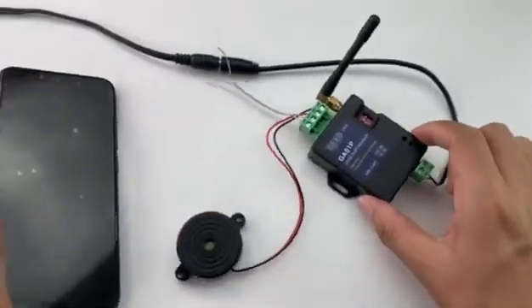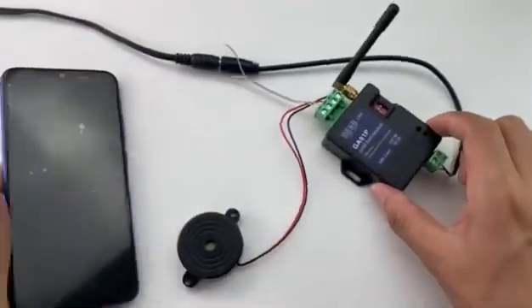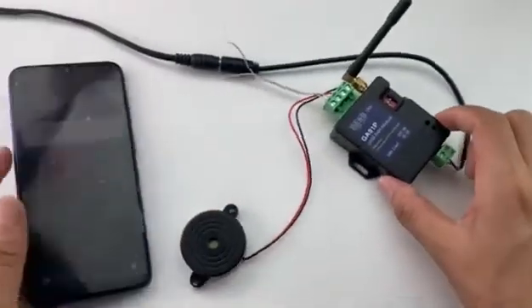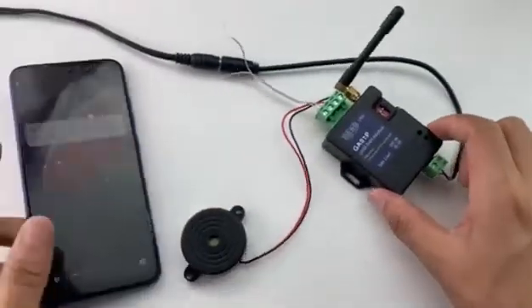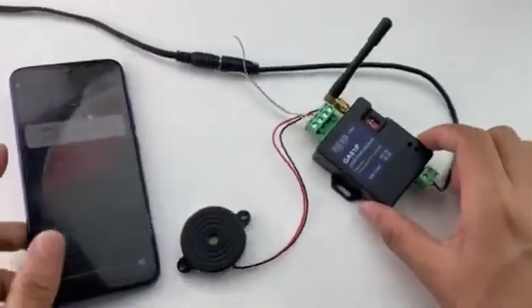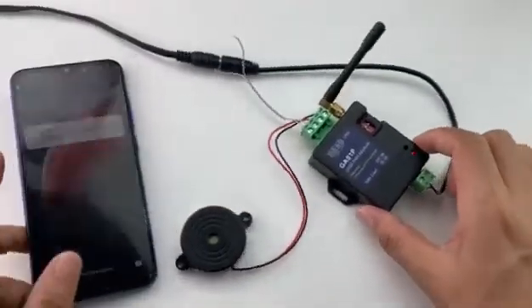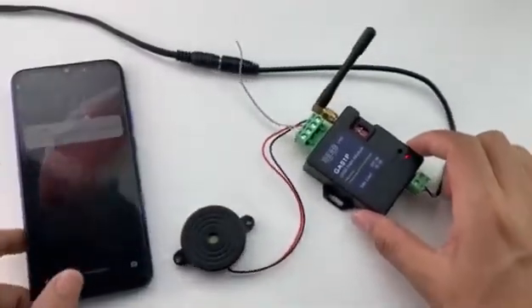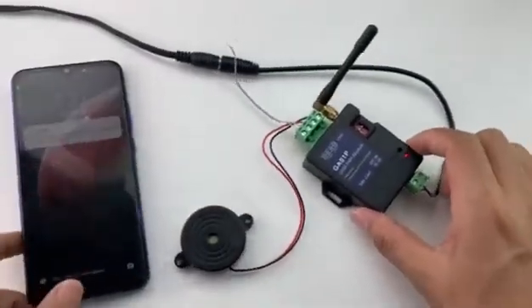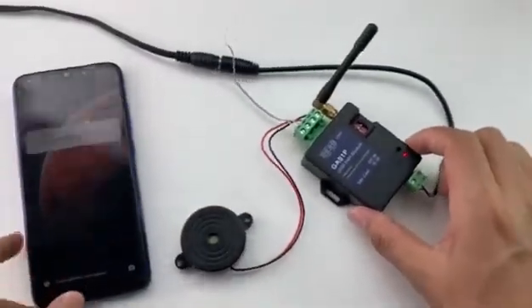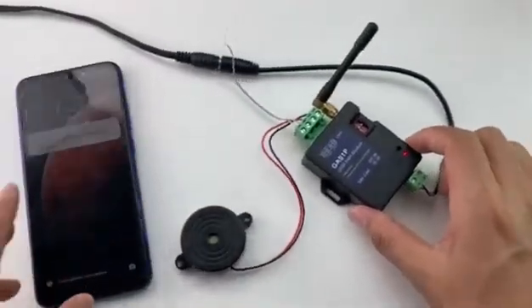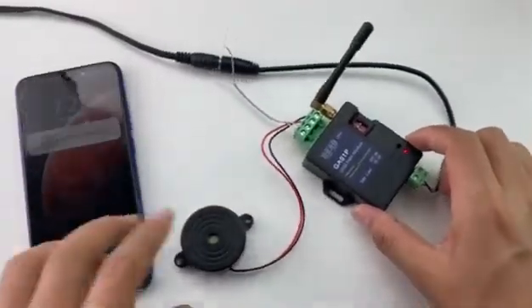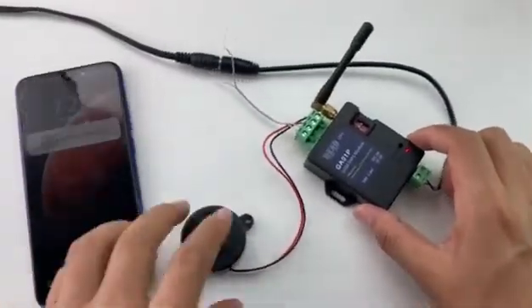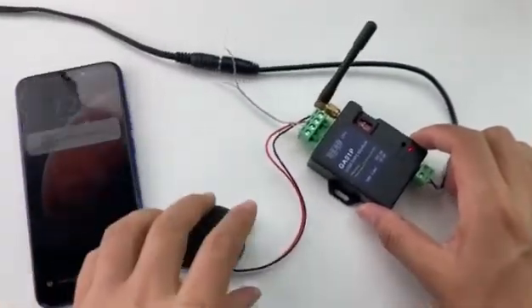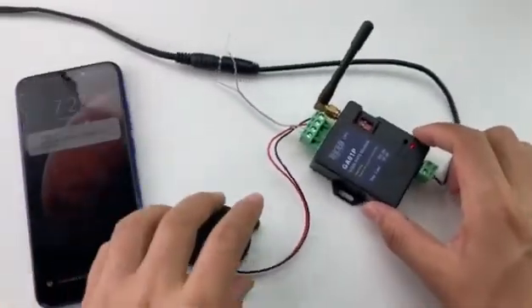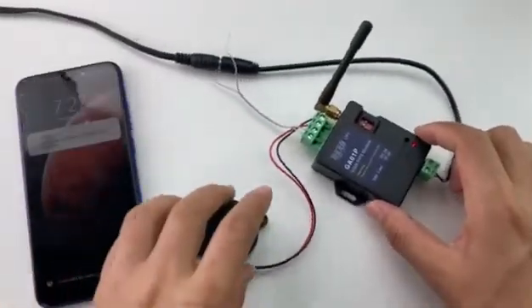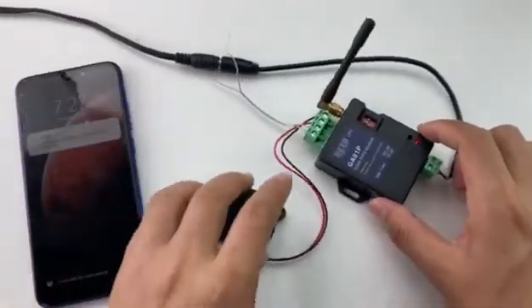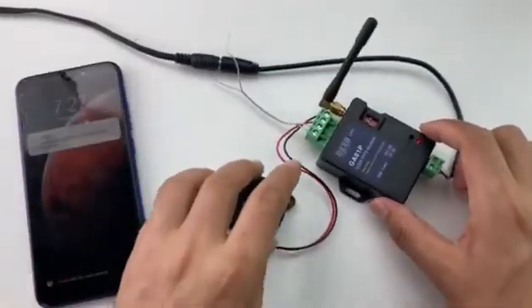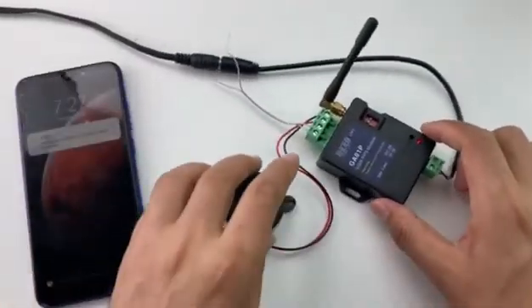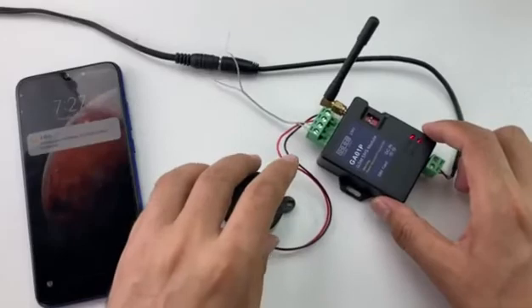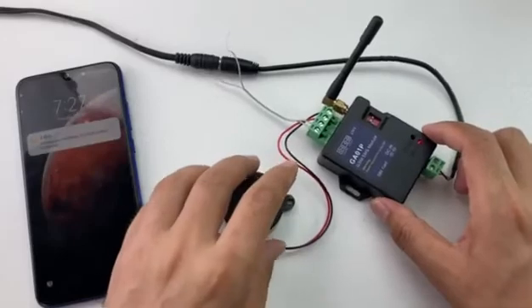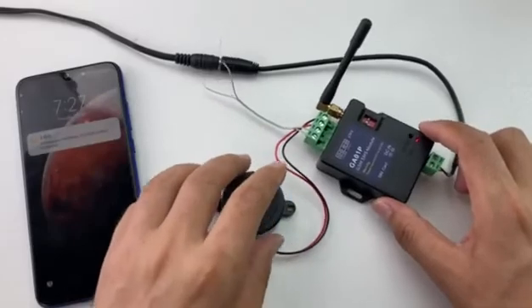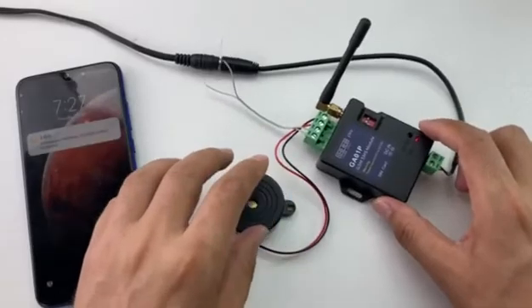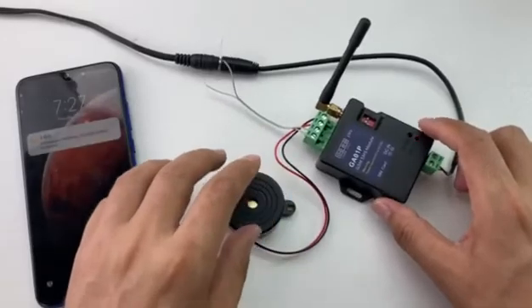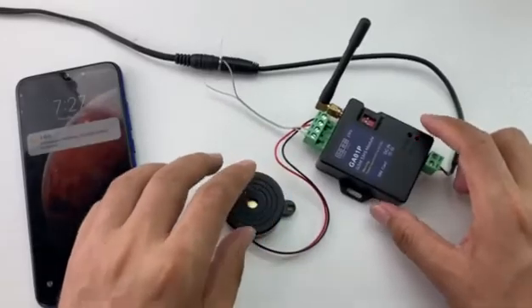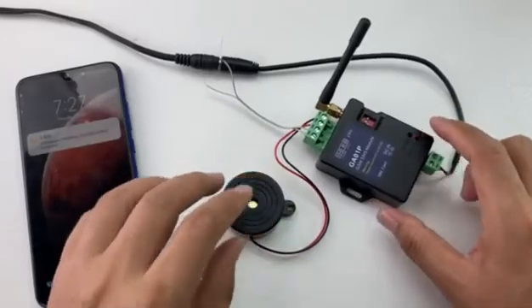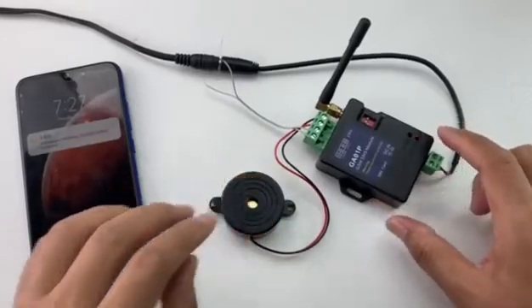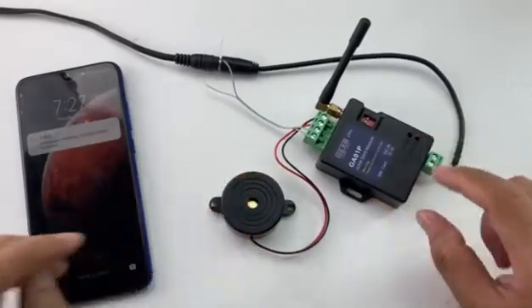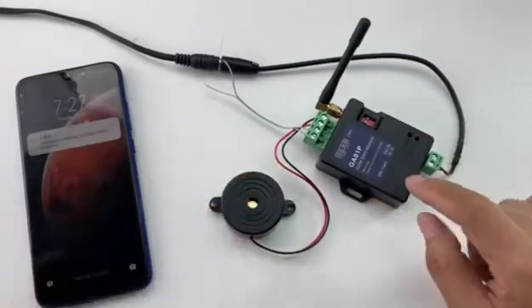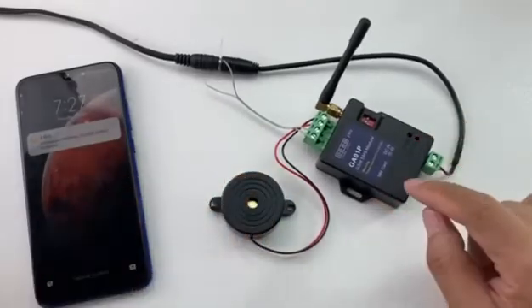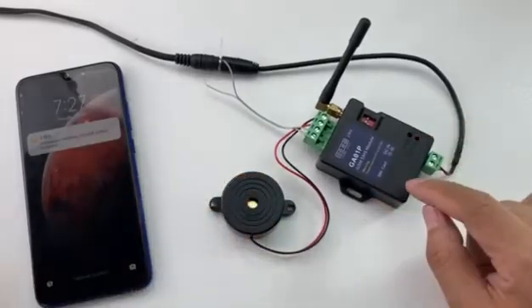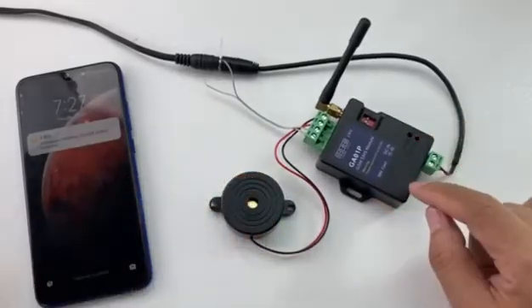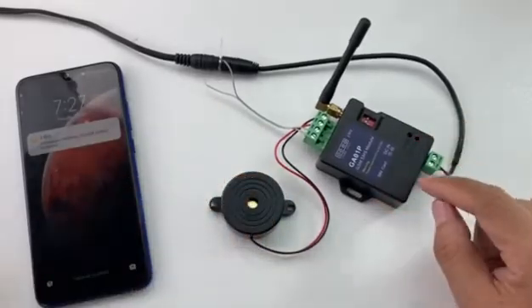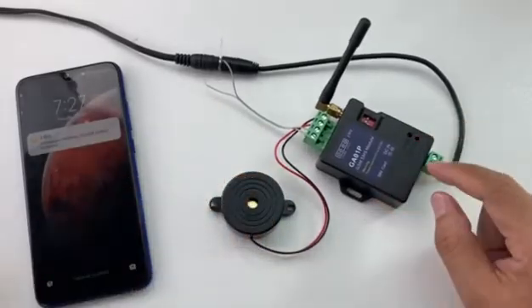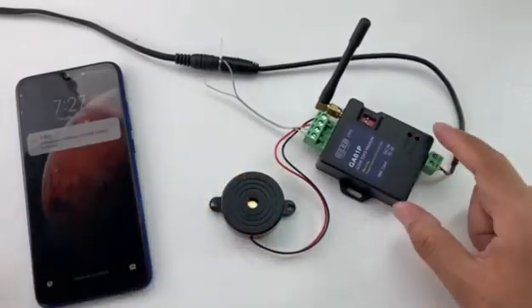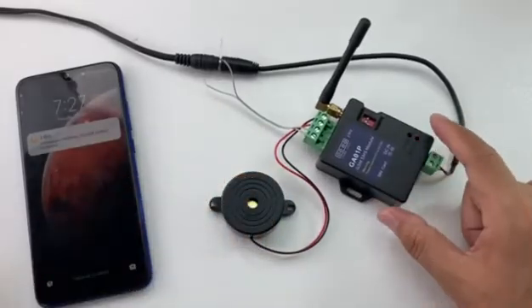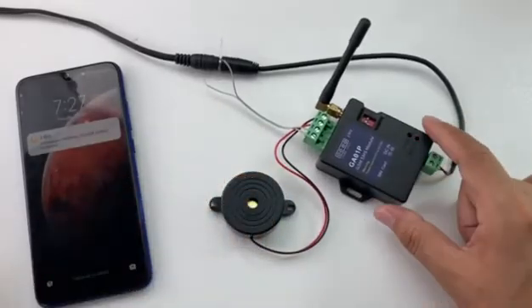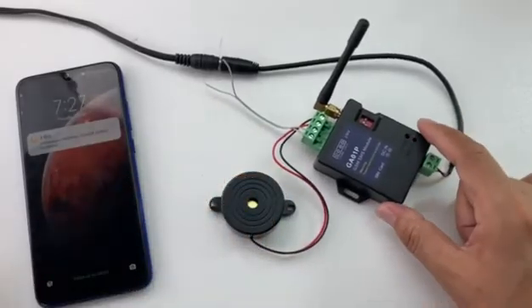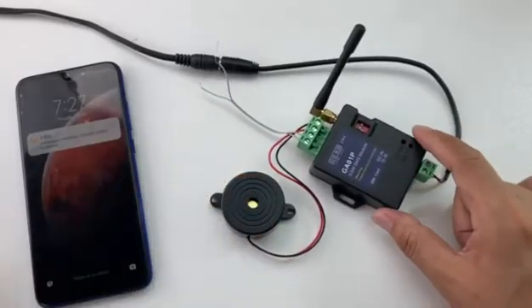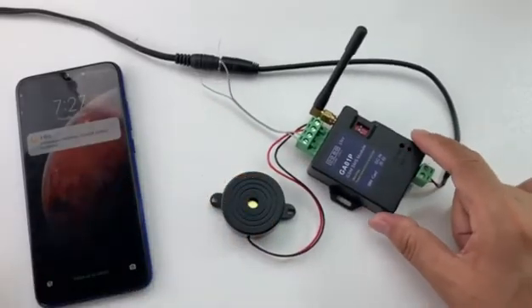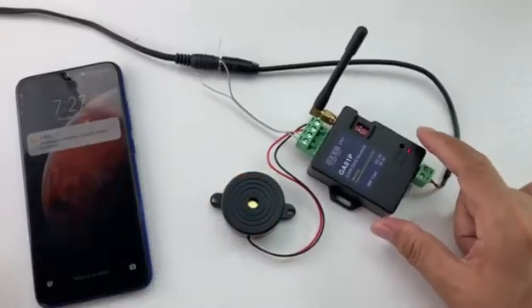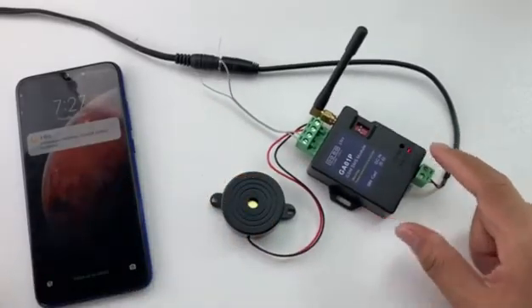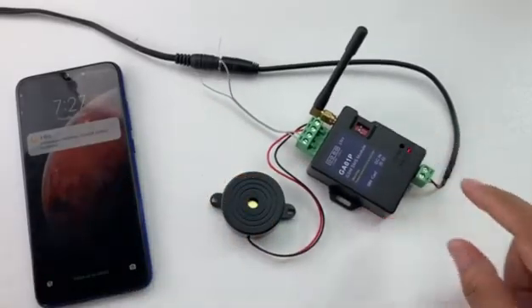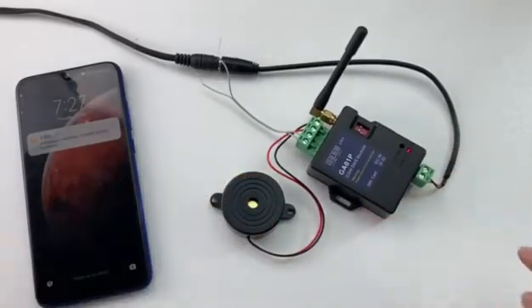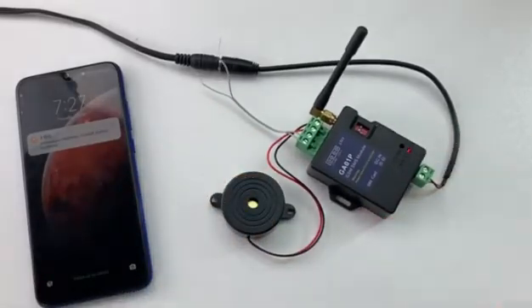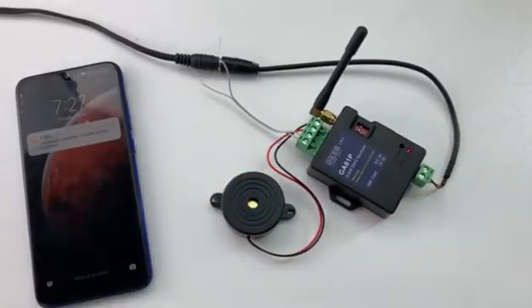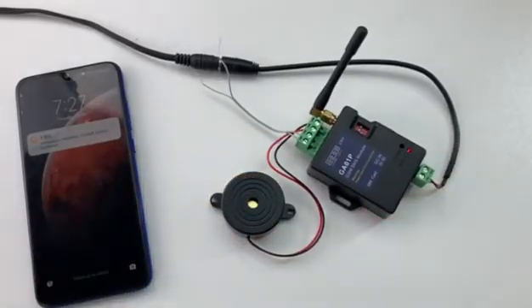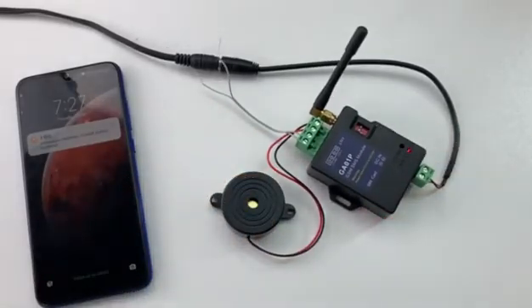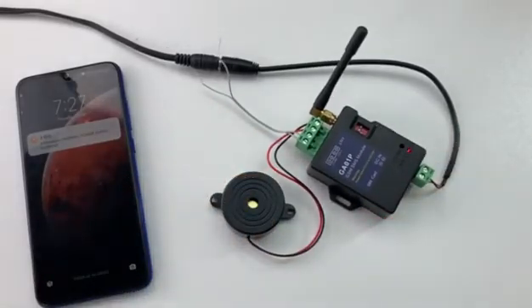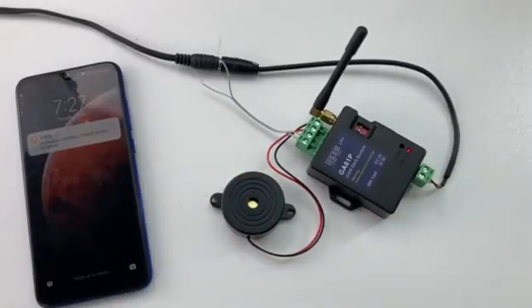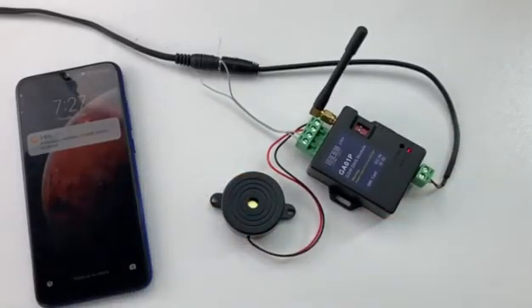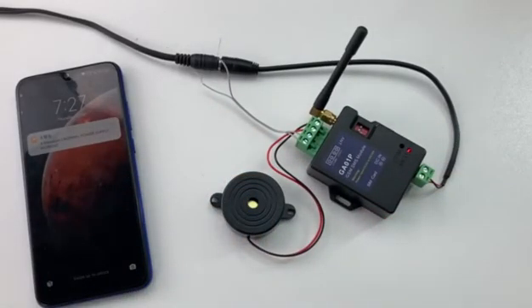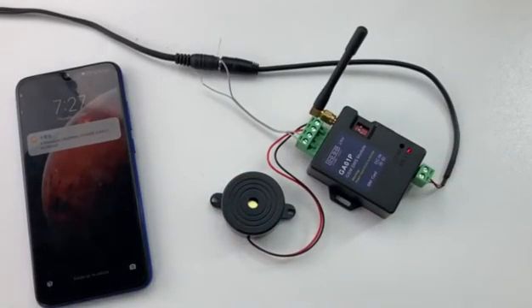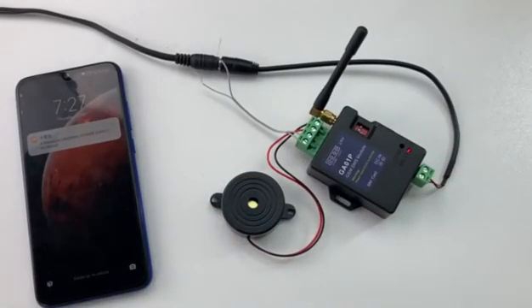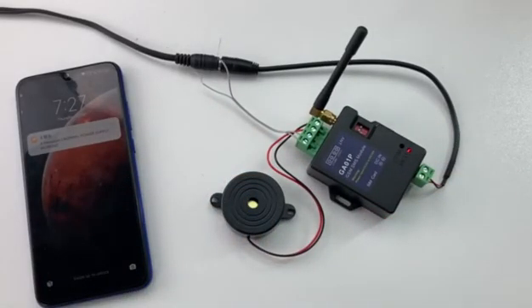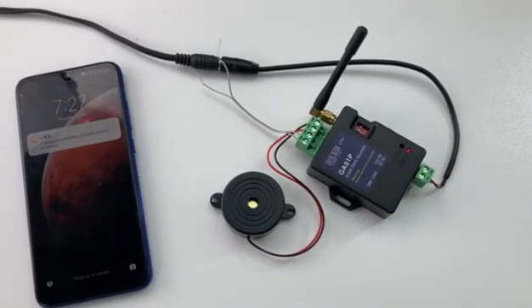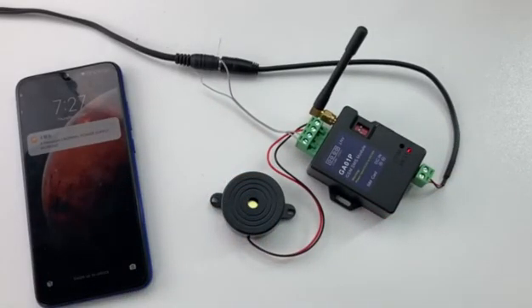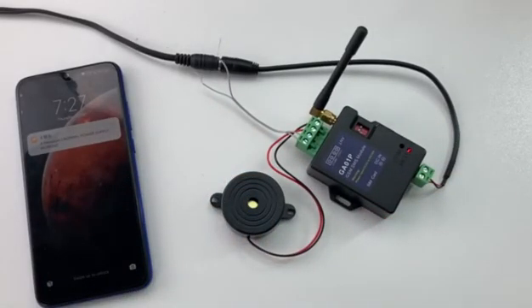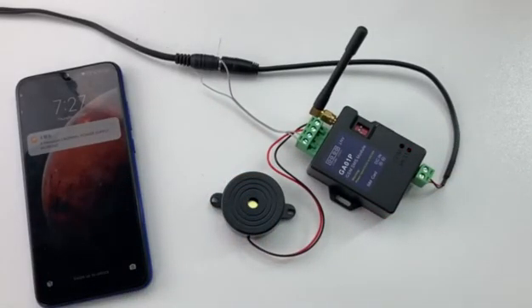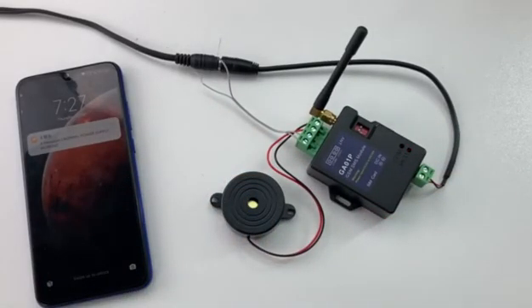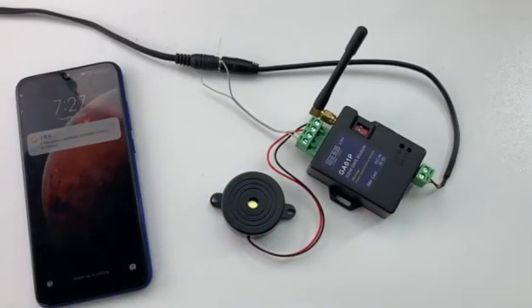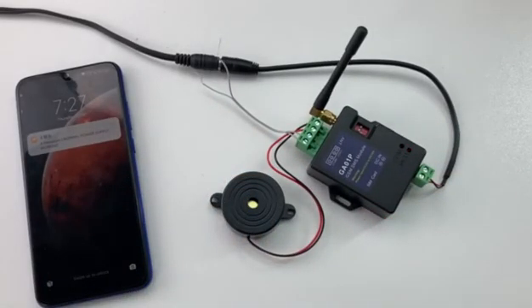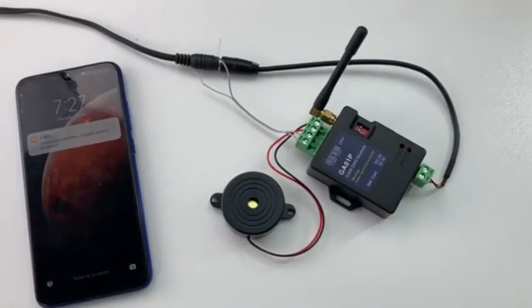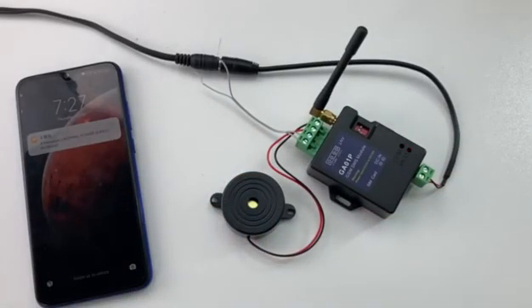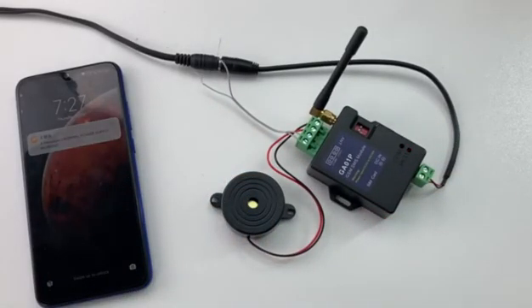Now we have tested all functions of the device. It is very easy to use. Thank you.